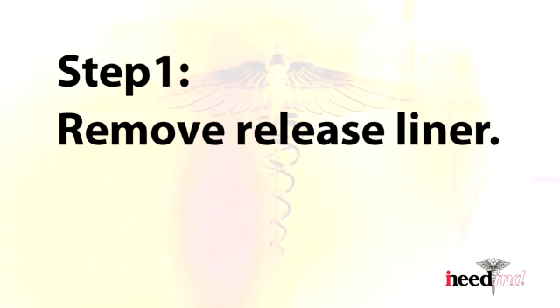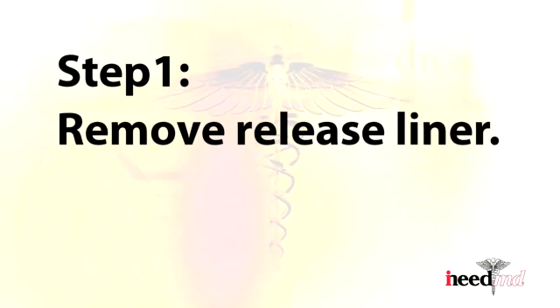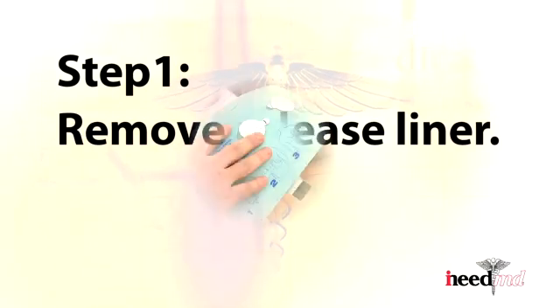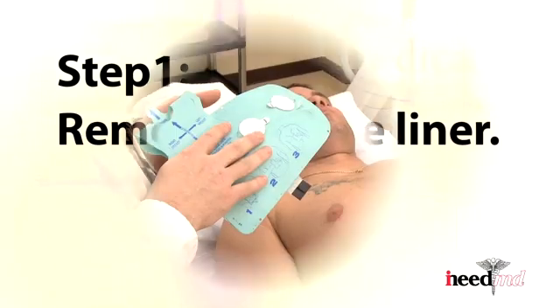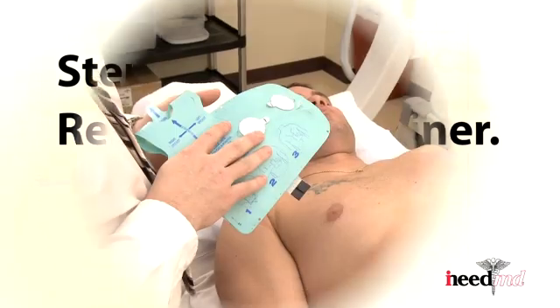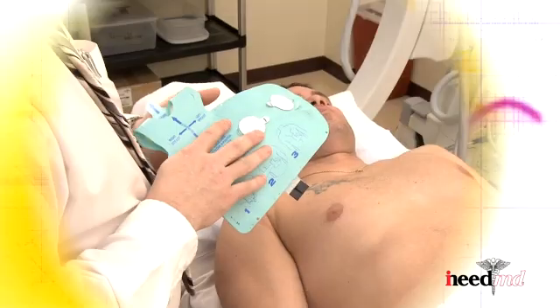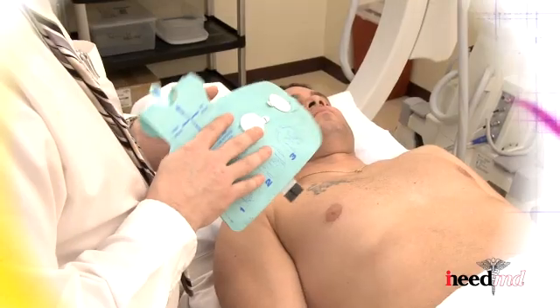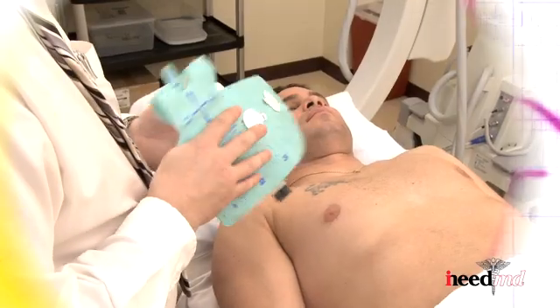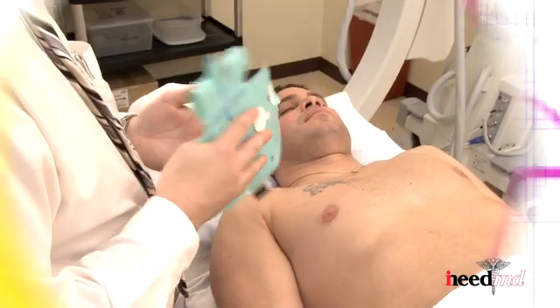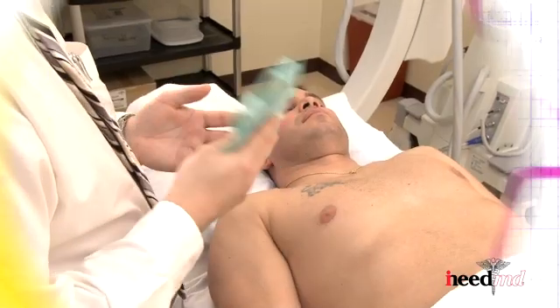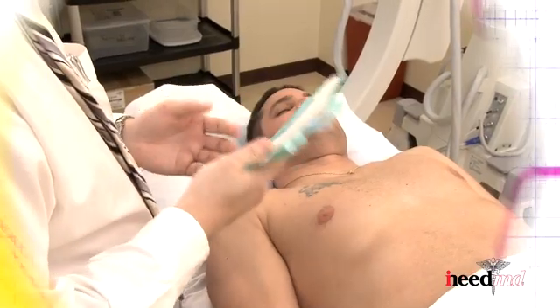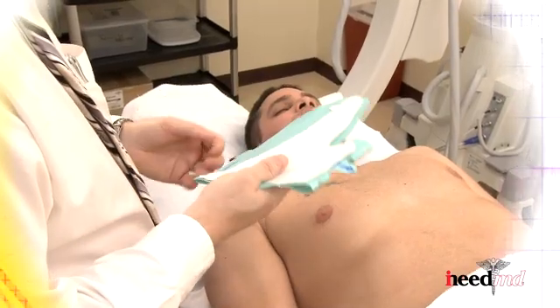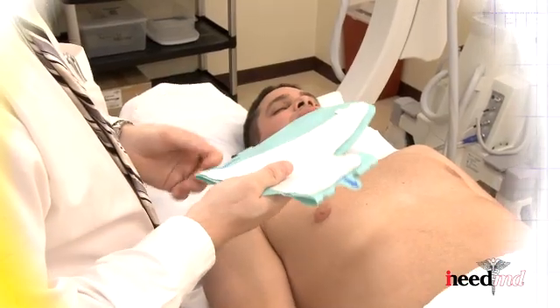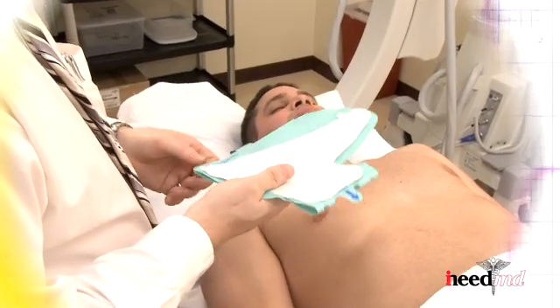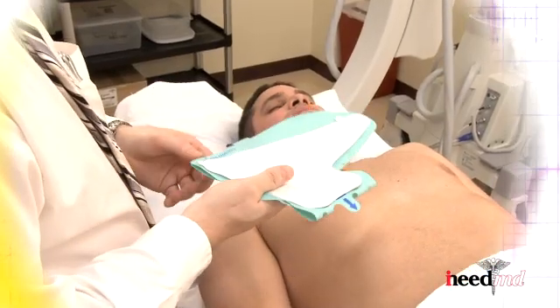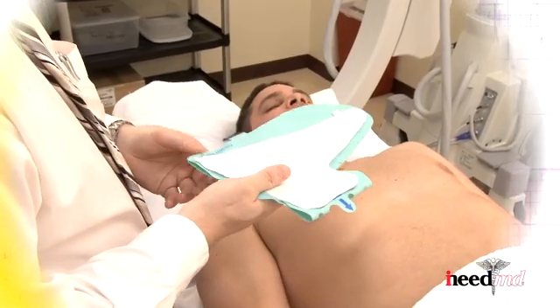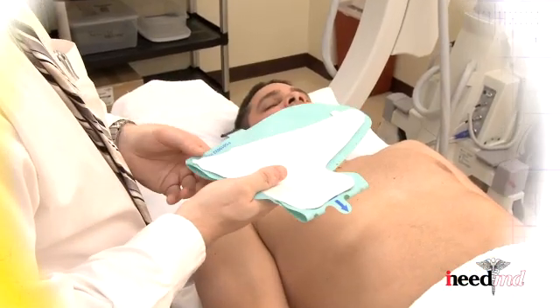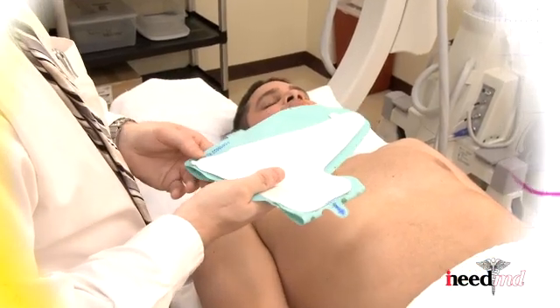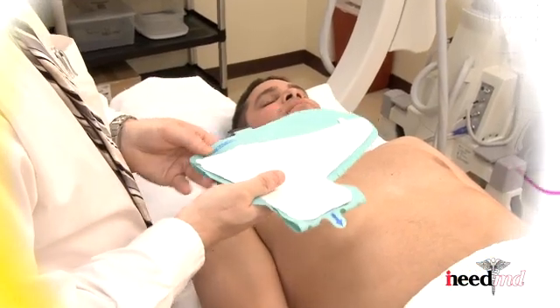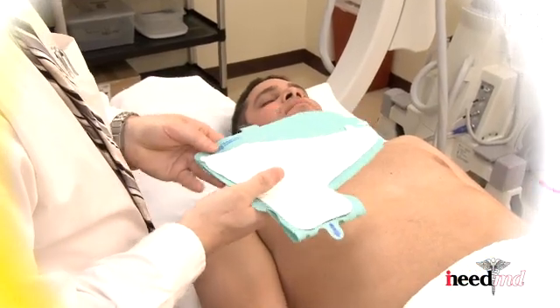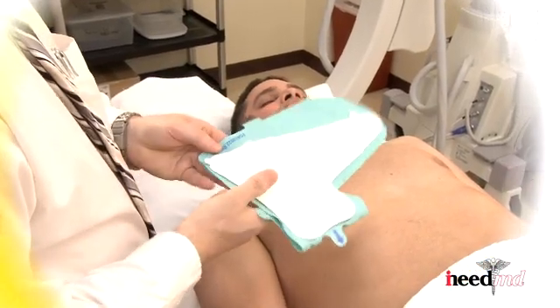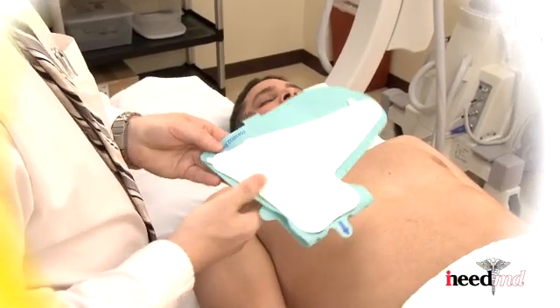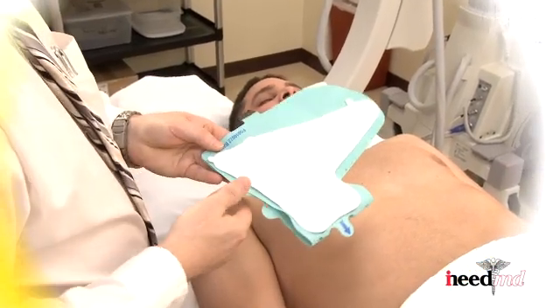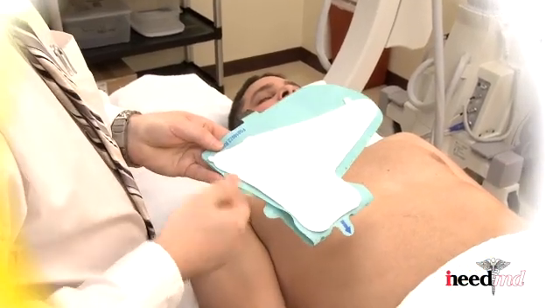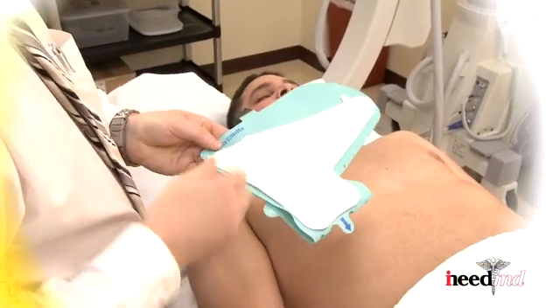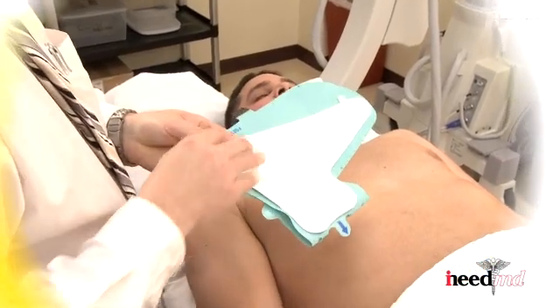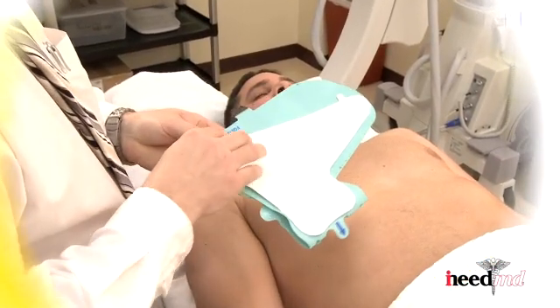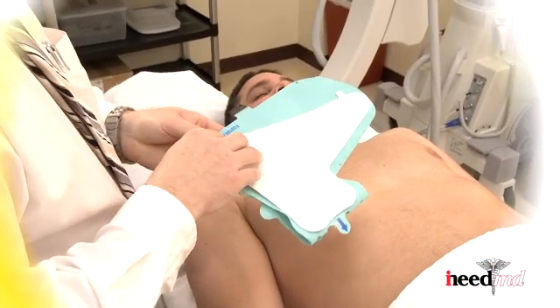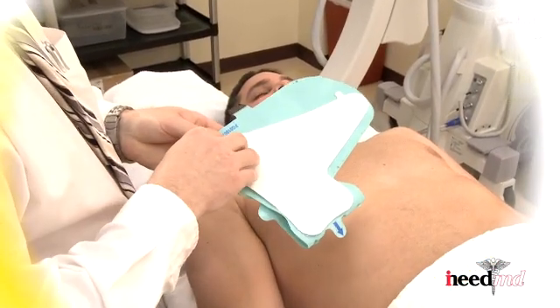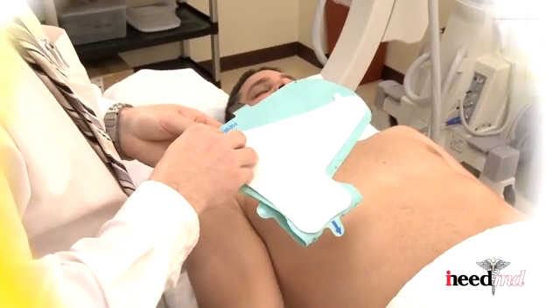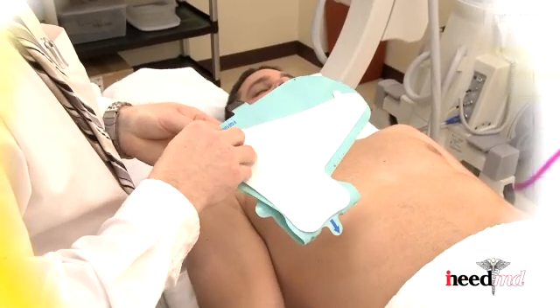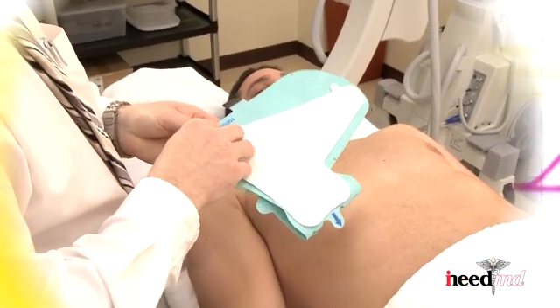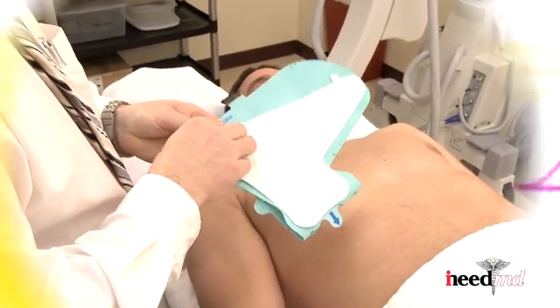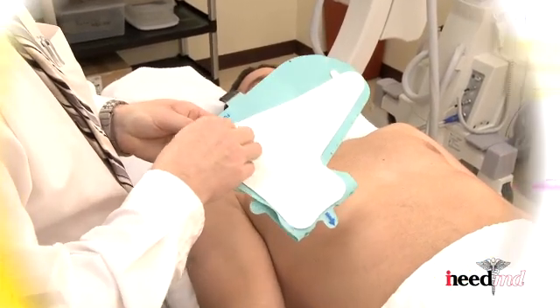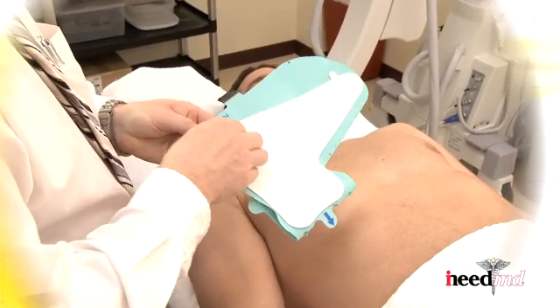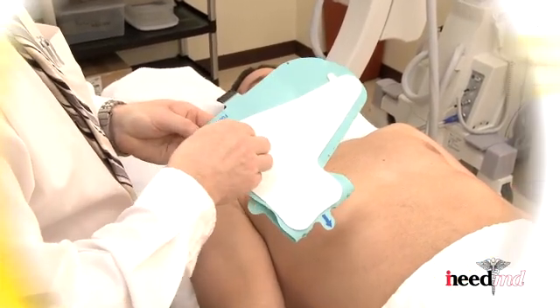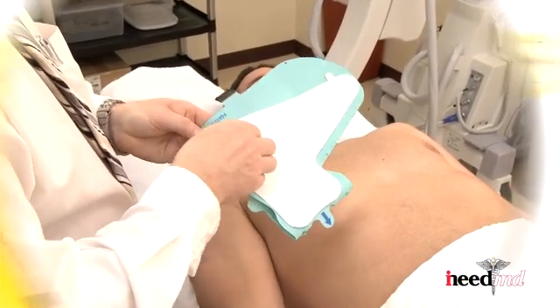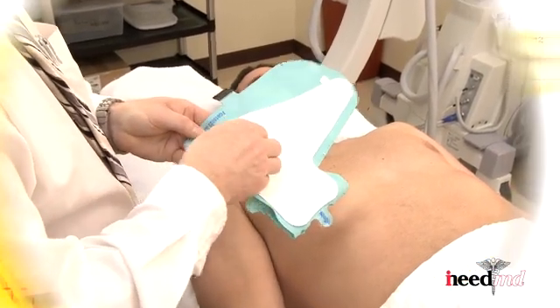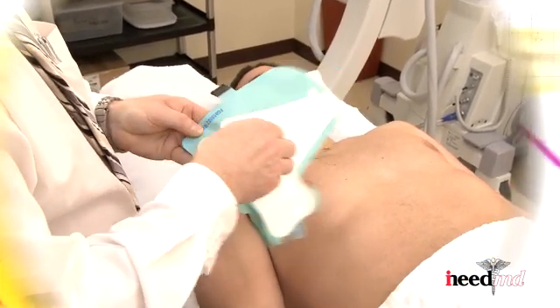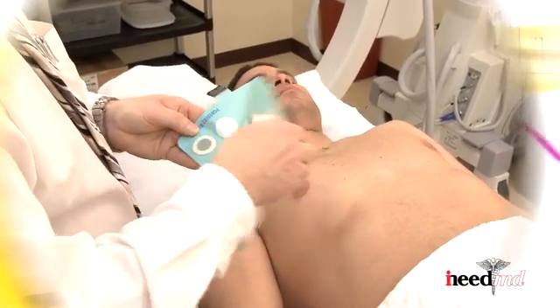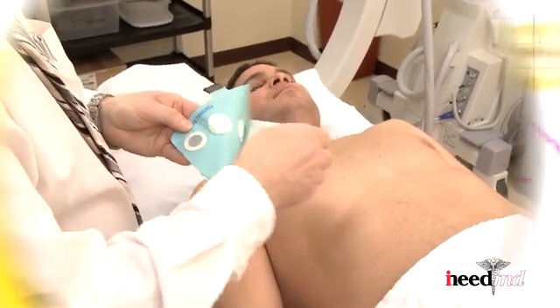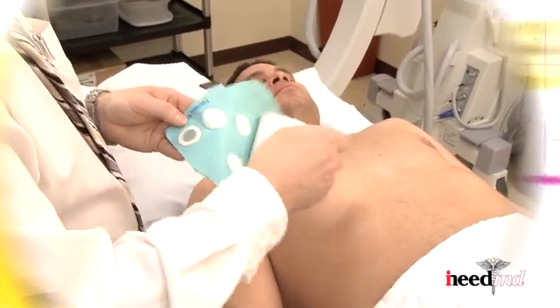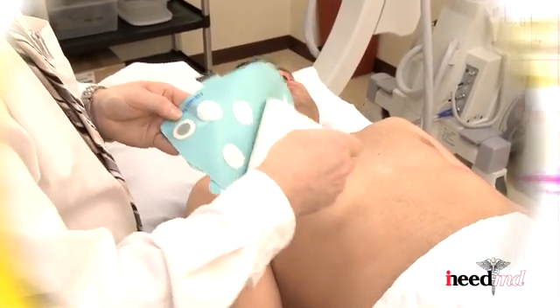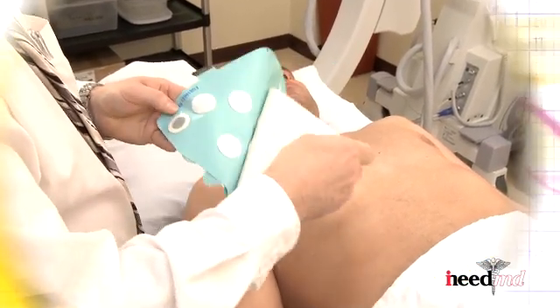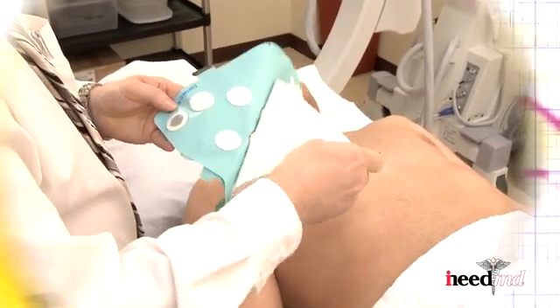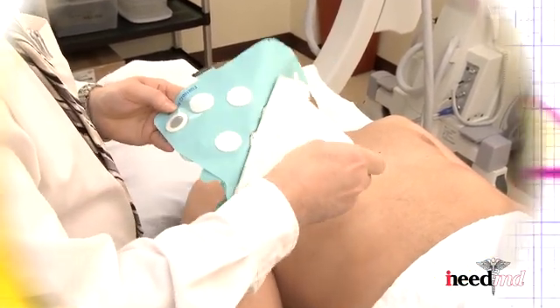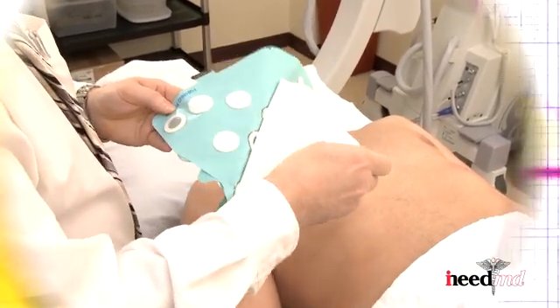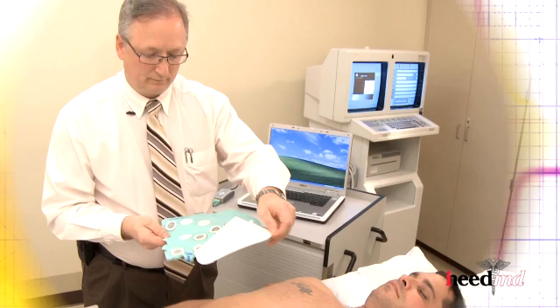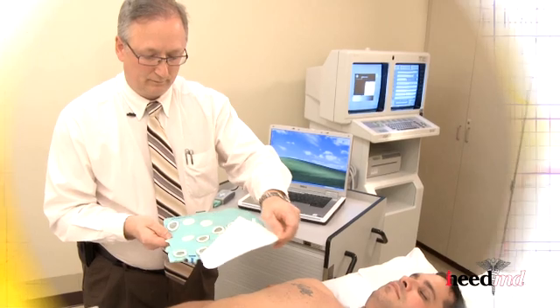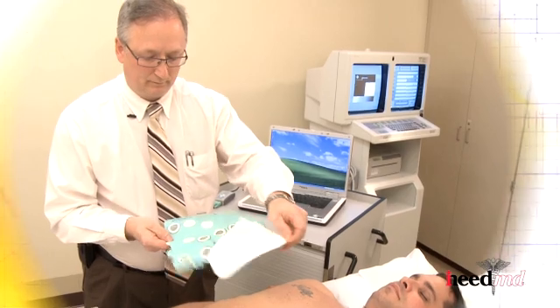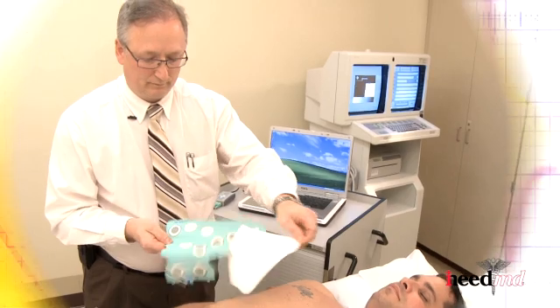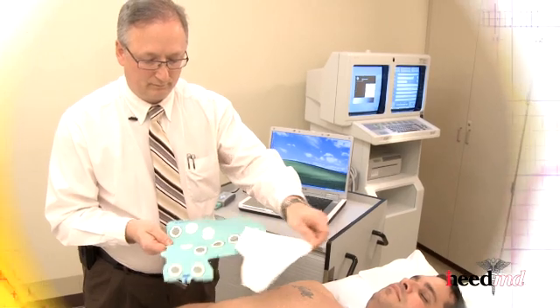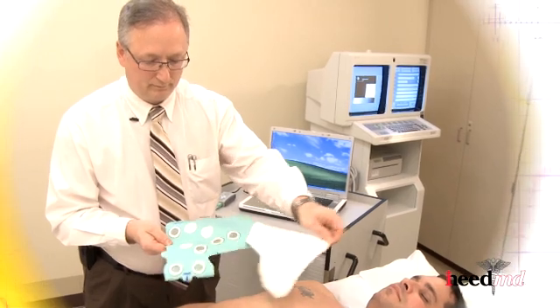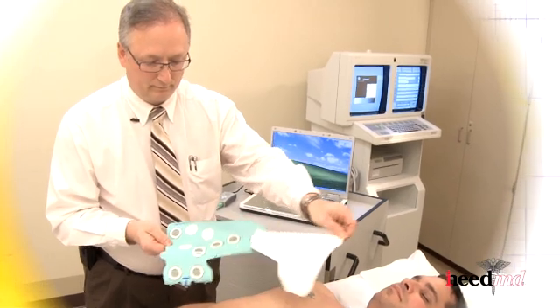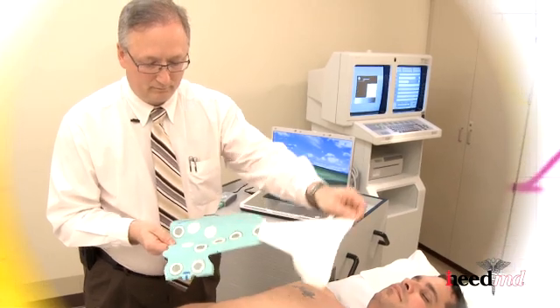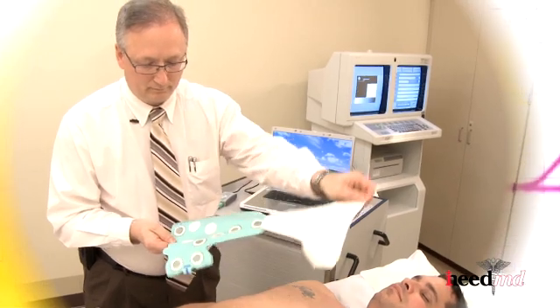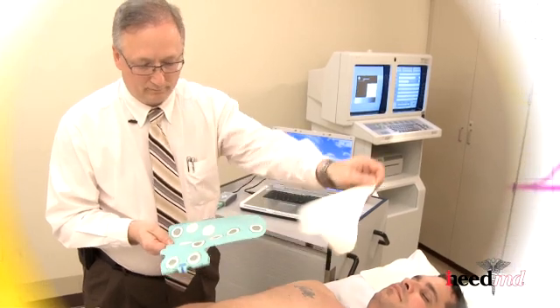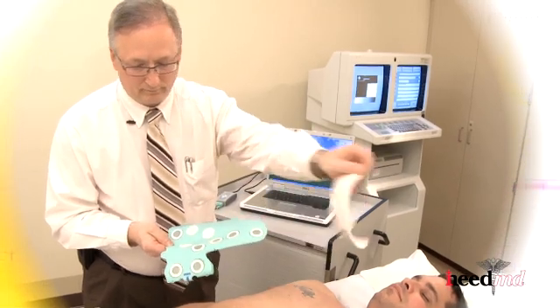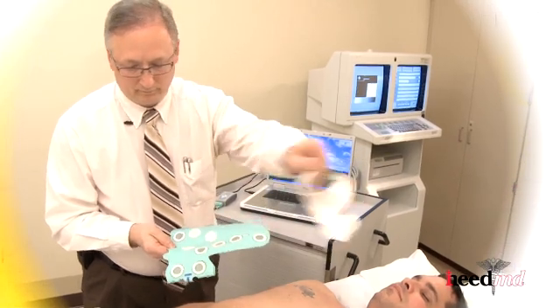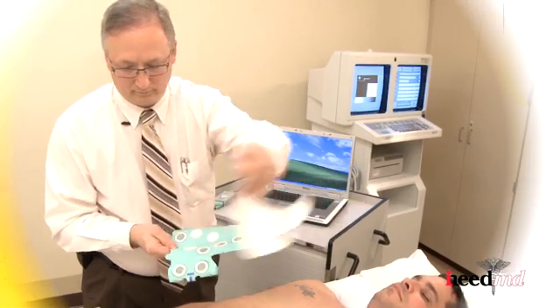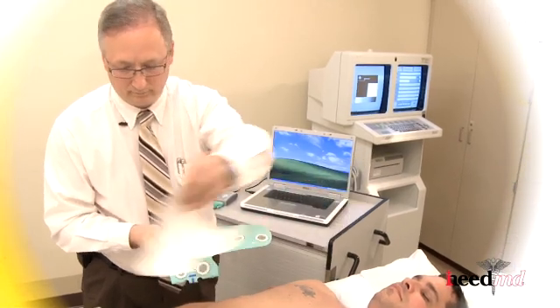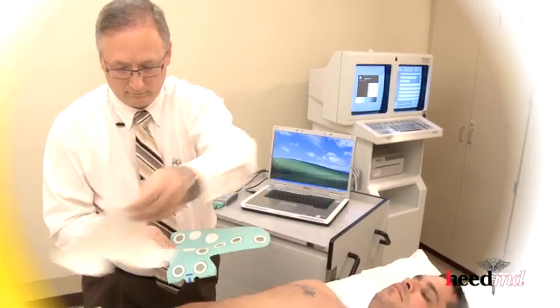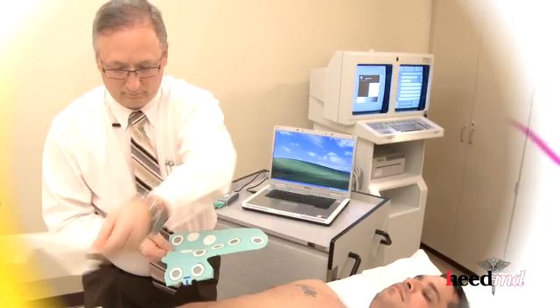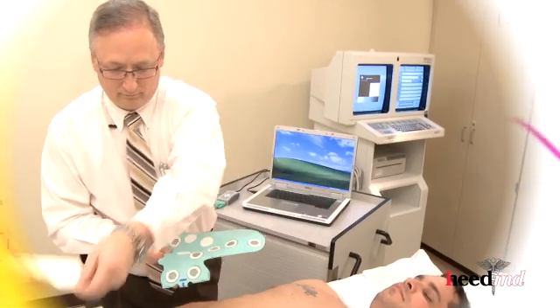The first step is to pull and remove the white release liner that covers the electrodes from the palm side of the glove.